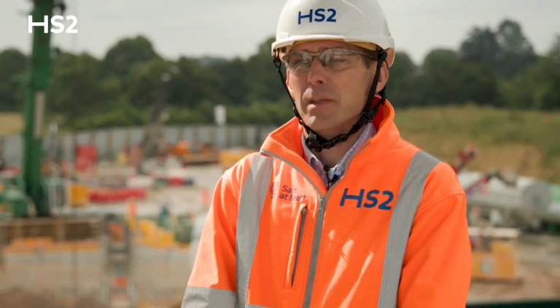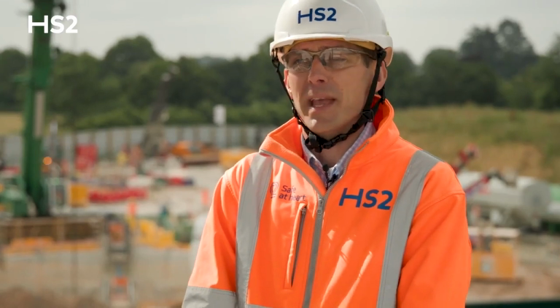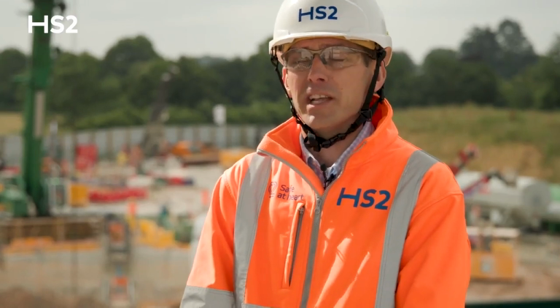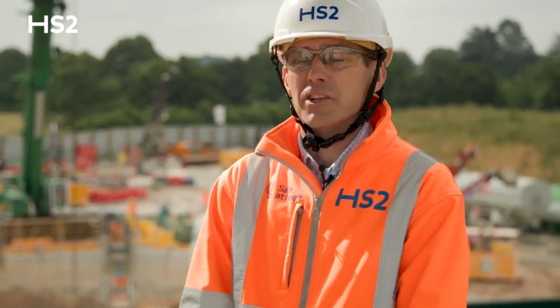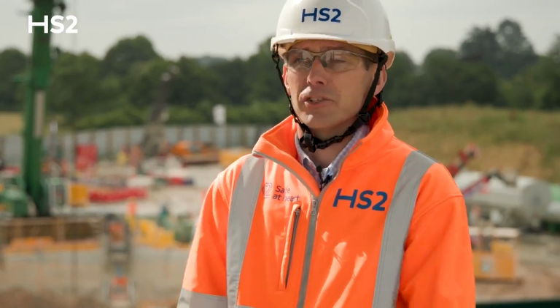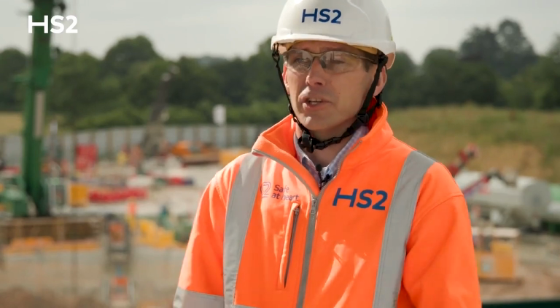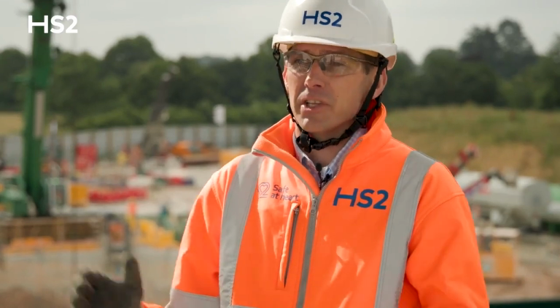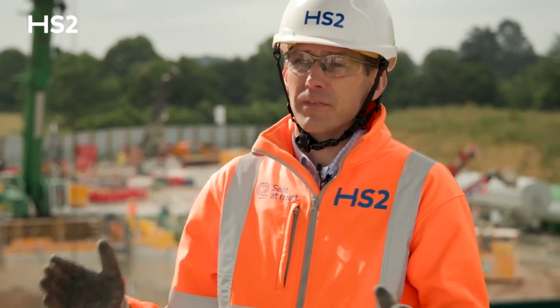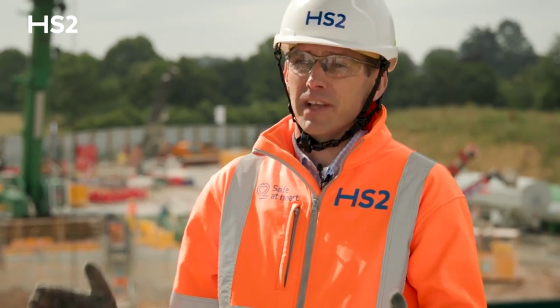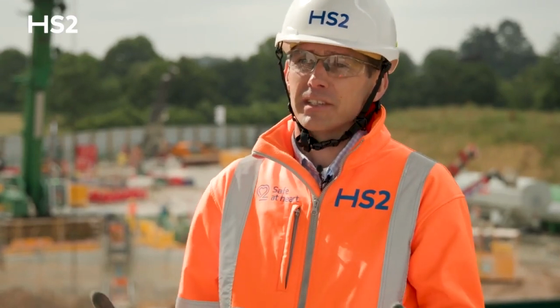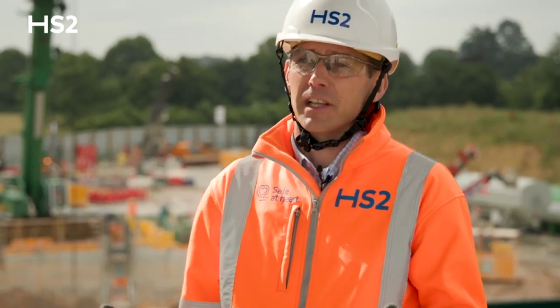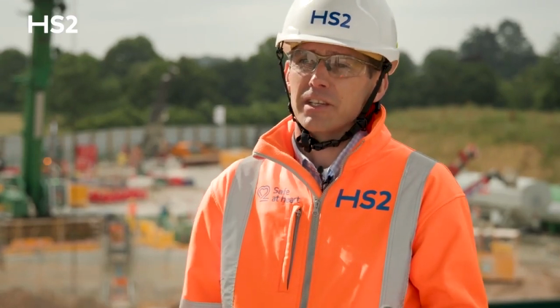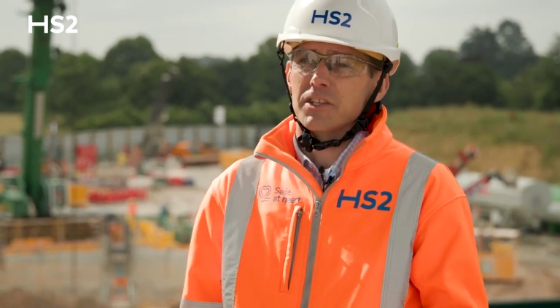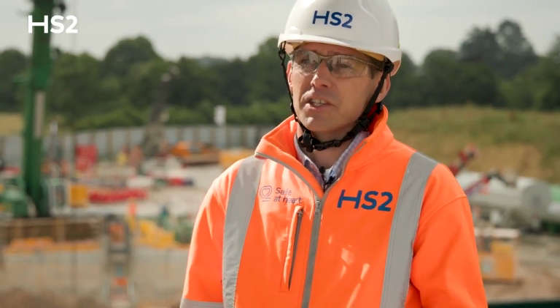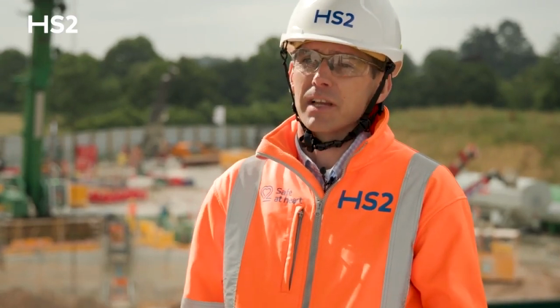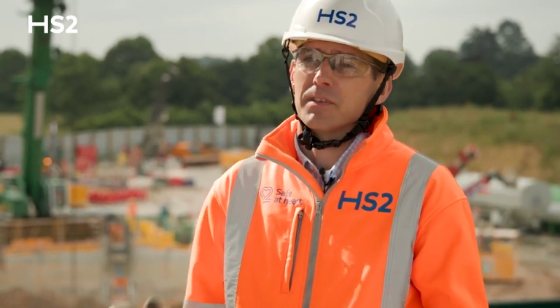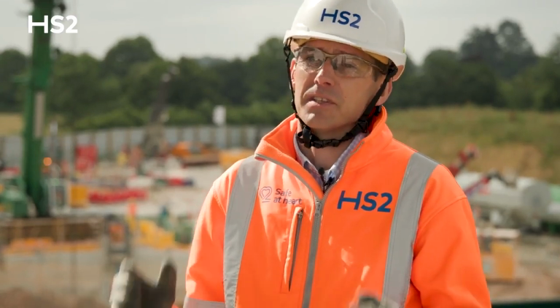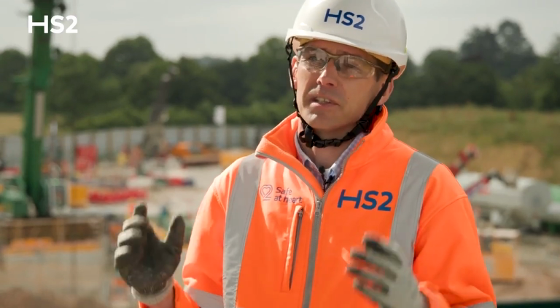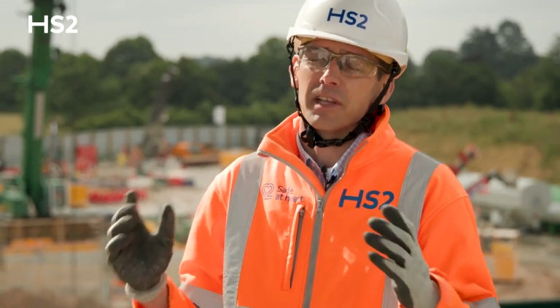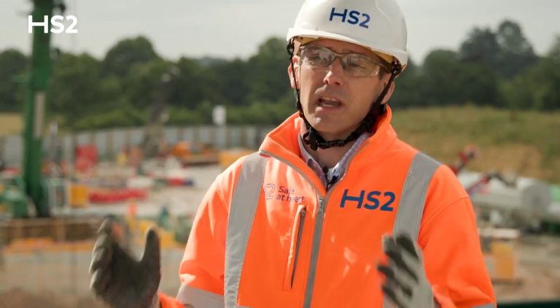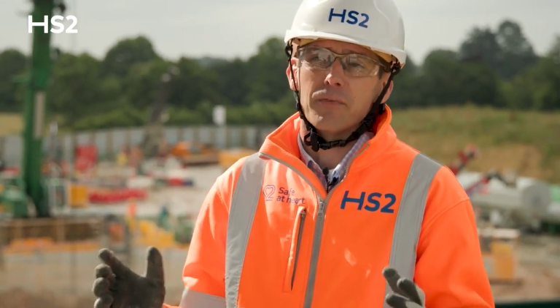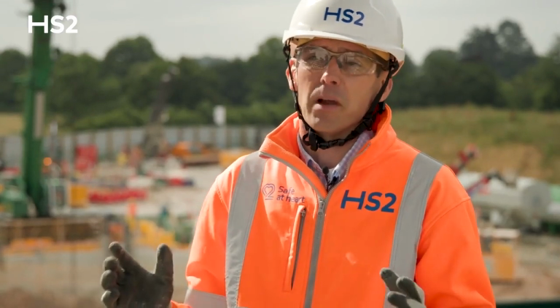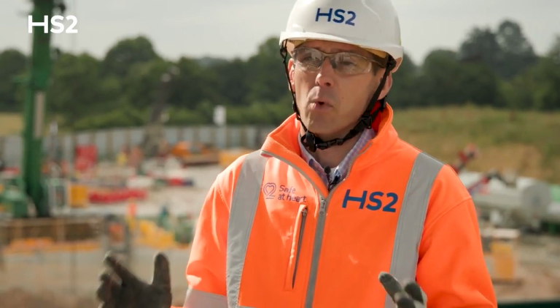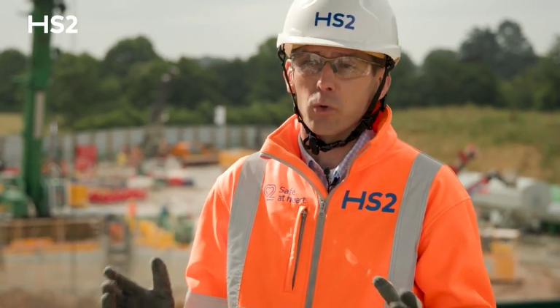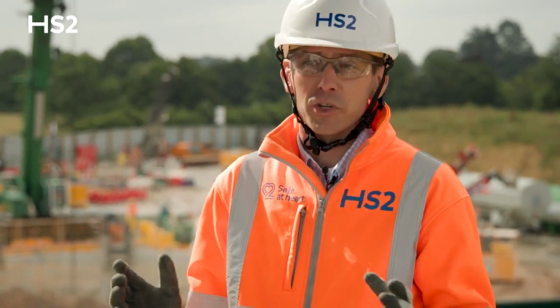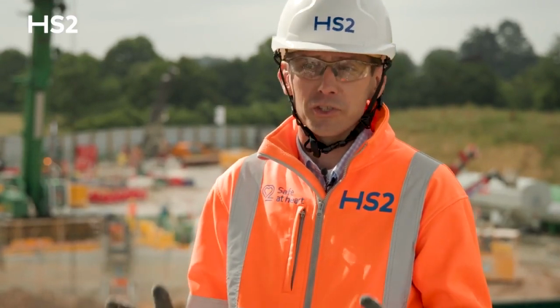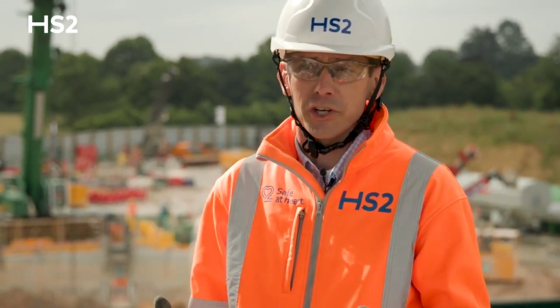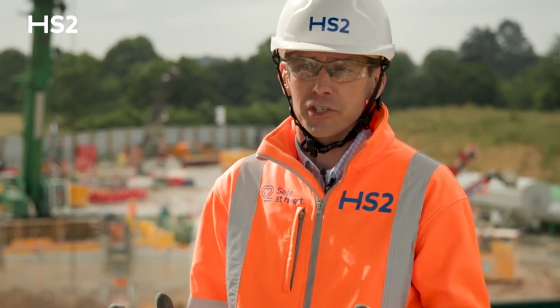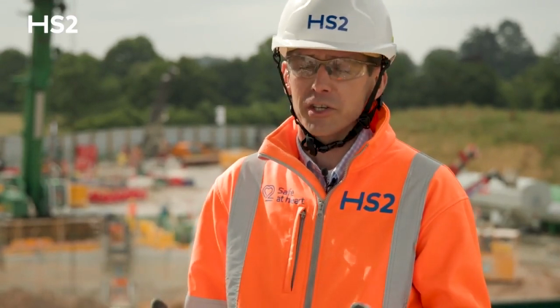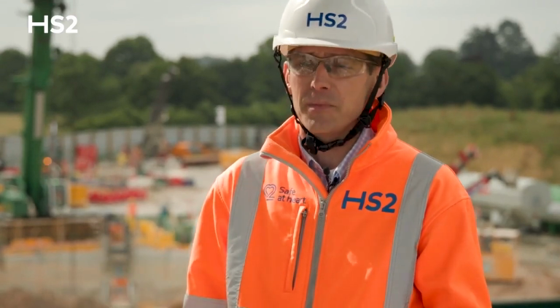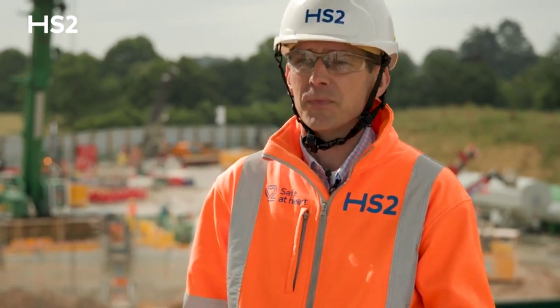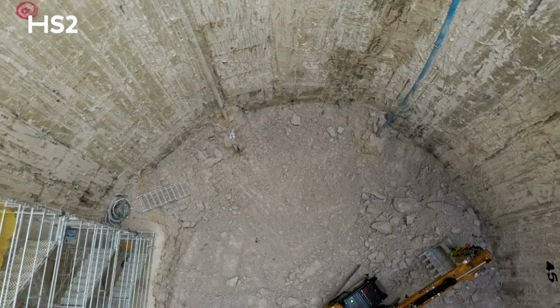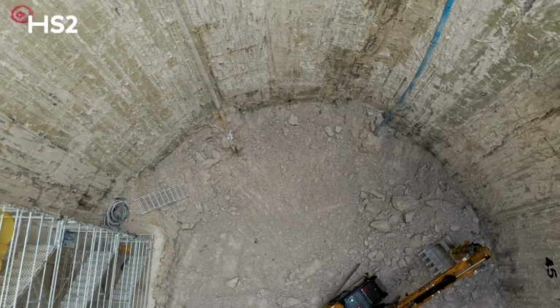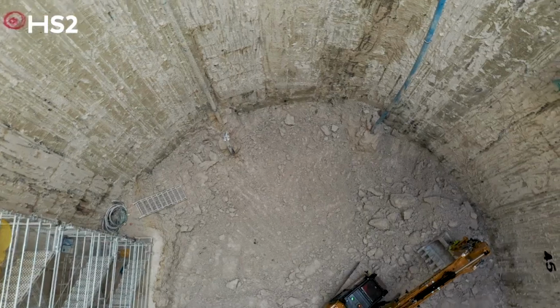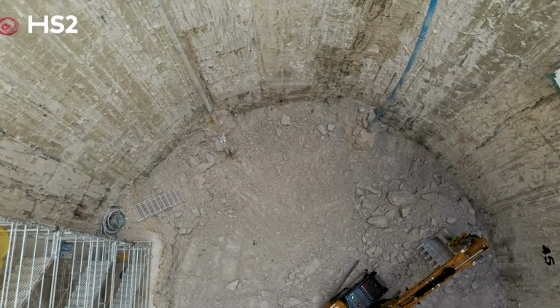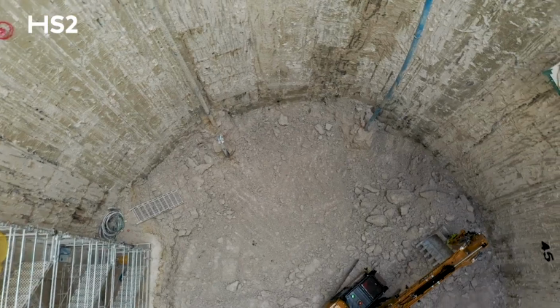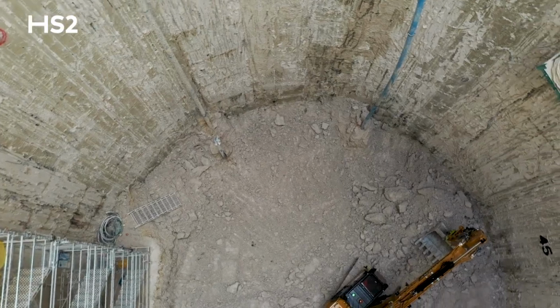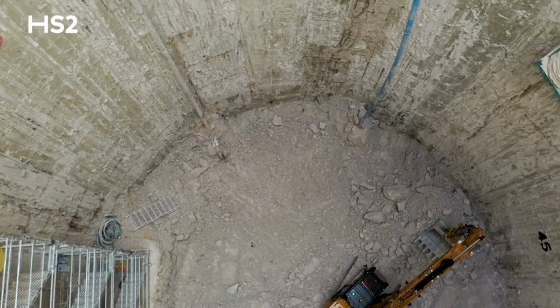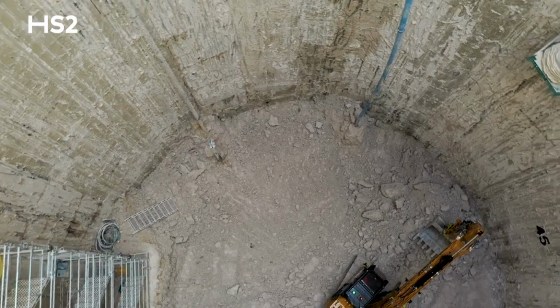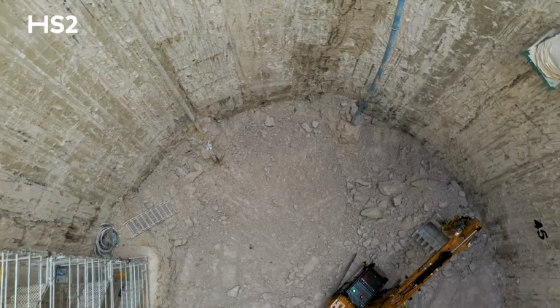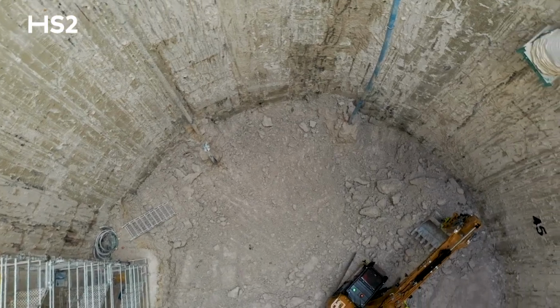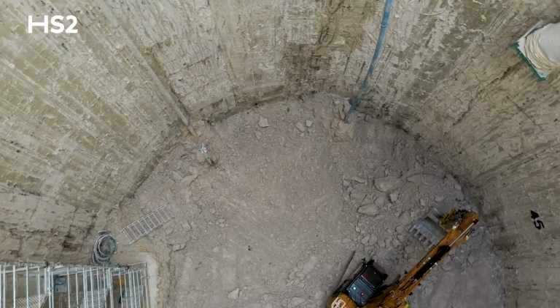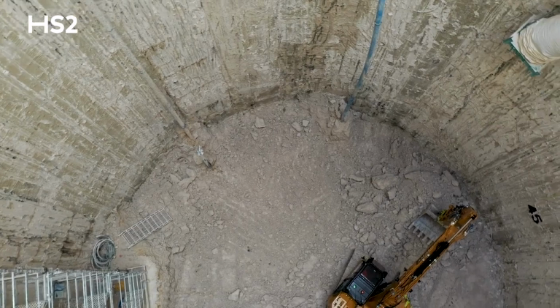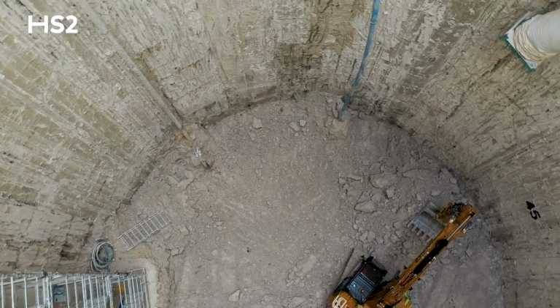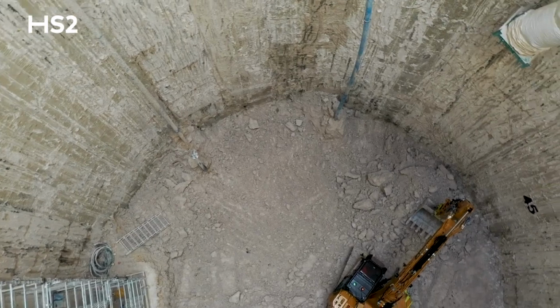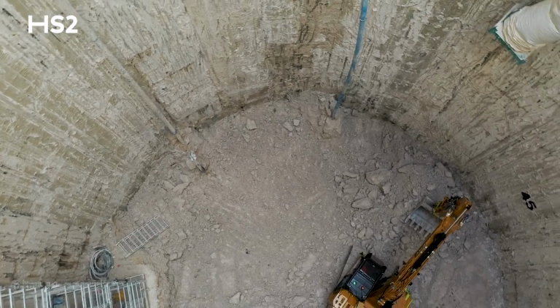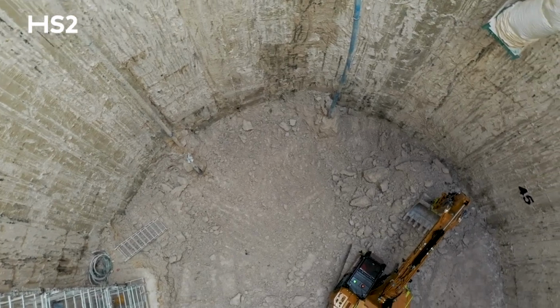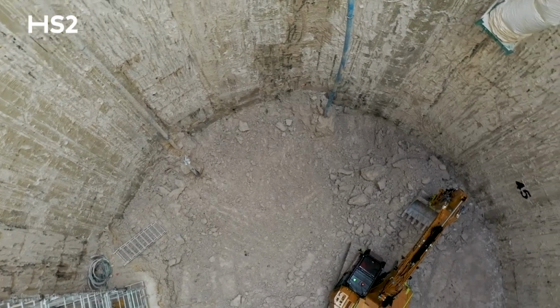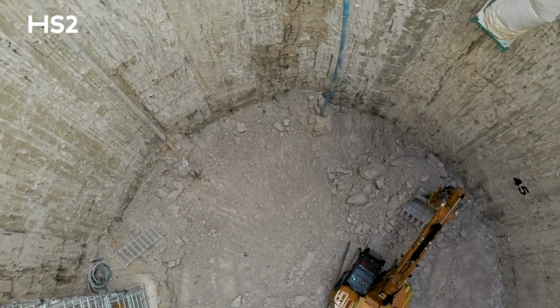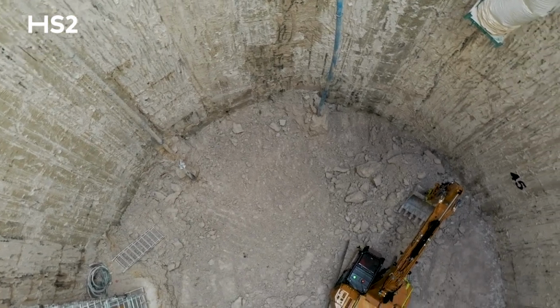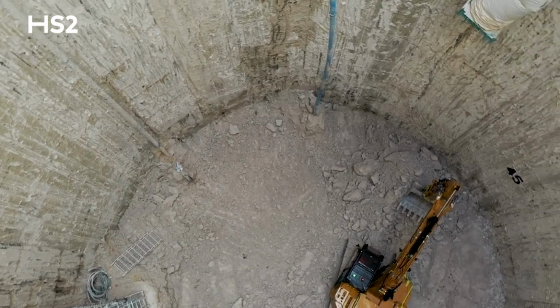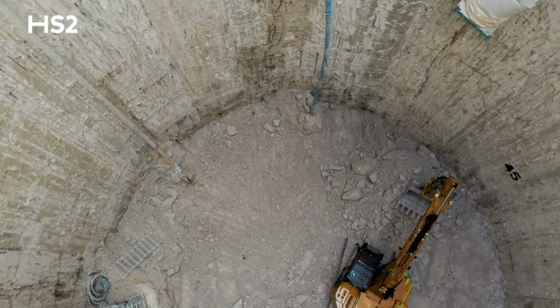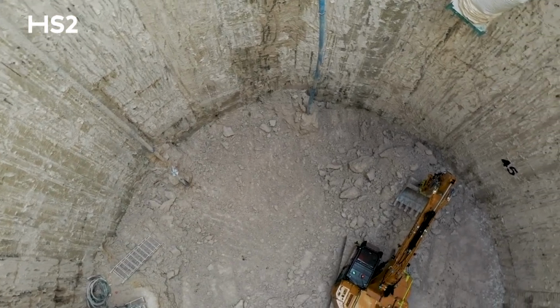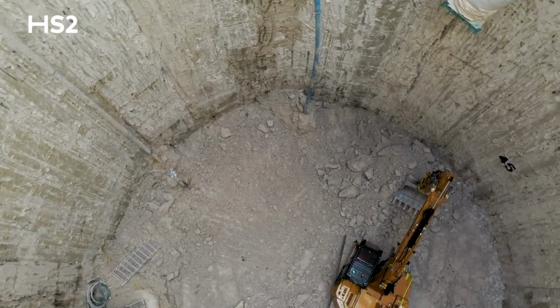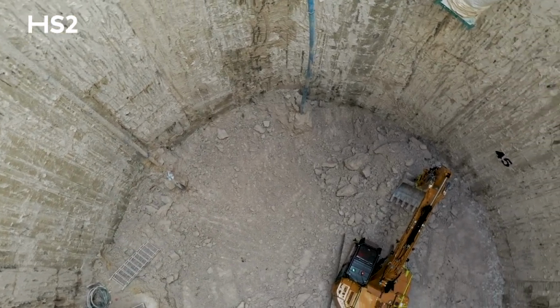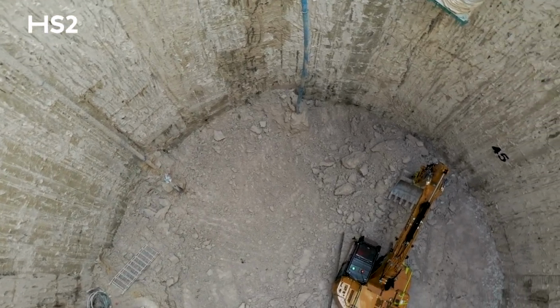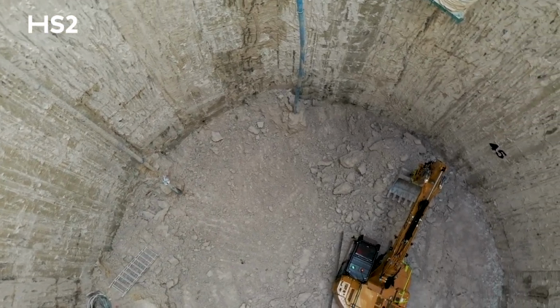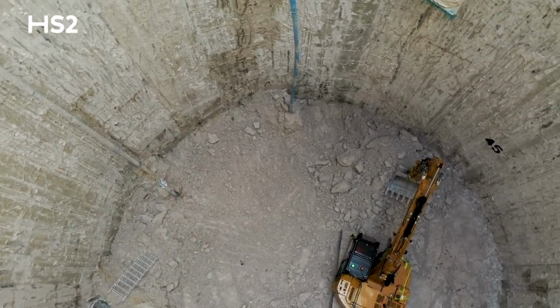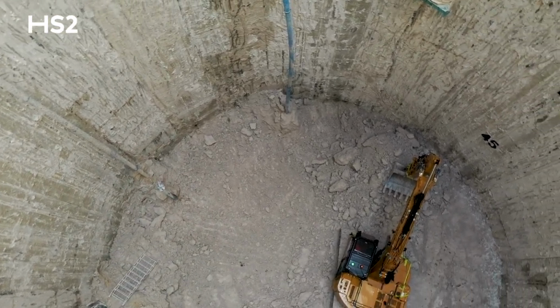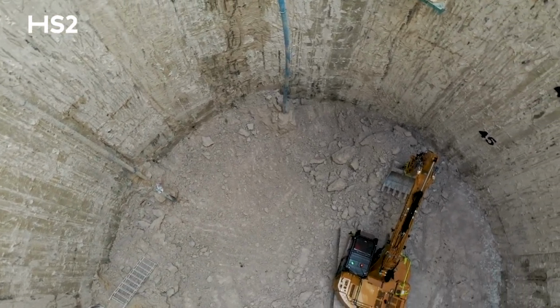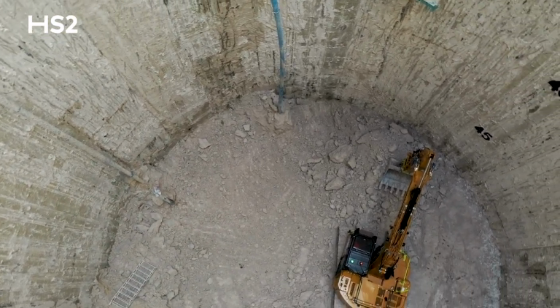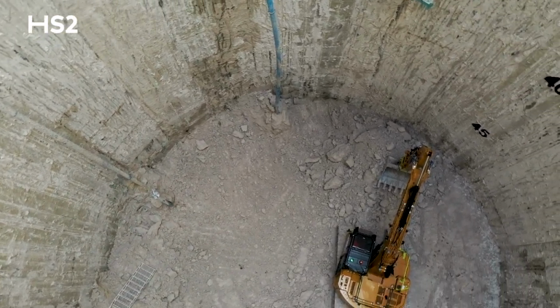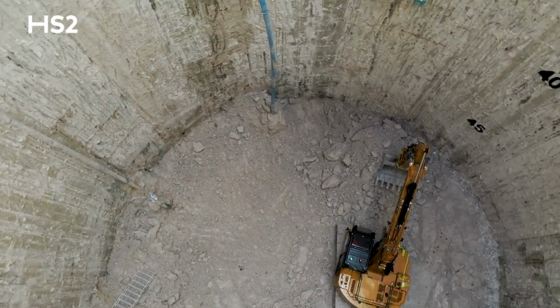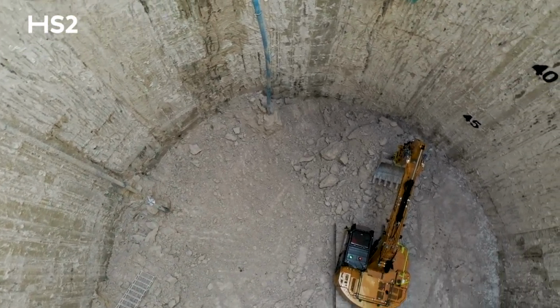During the excavation here, the main construction of the ventilation shaft is a diaphragm wall construction. That consists of 16 individual panels which have since been poured.